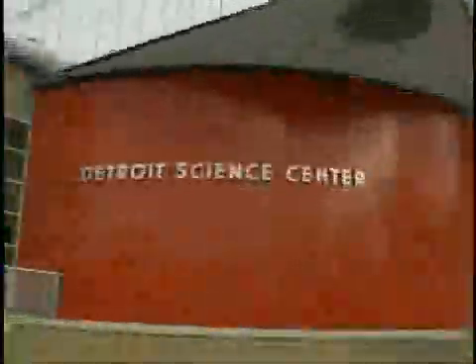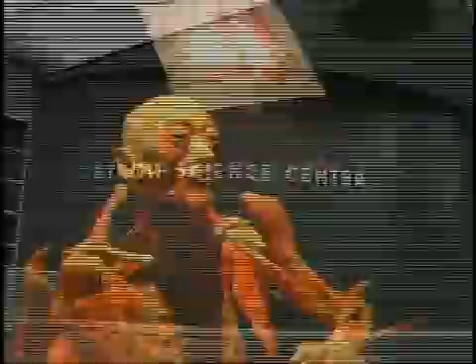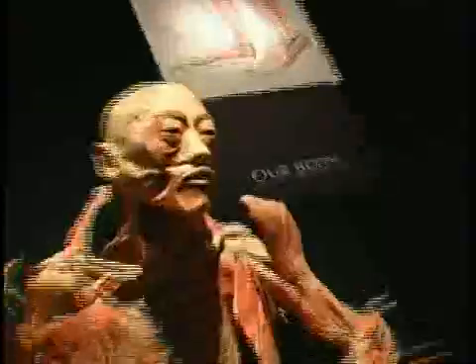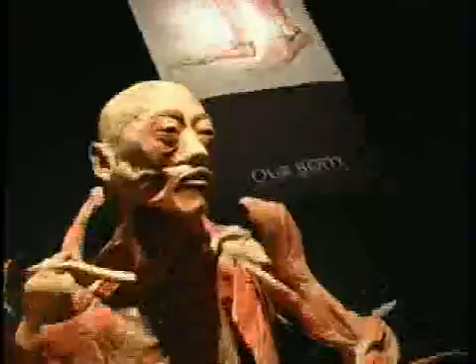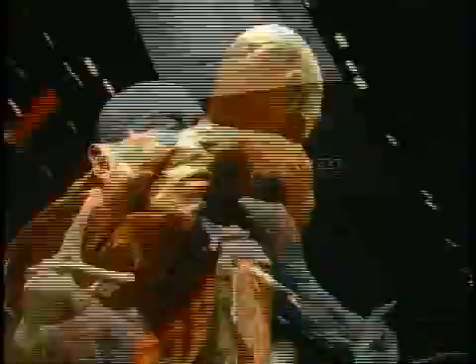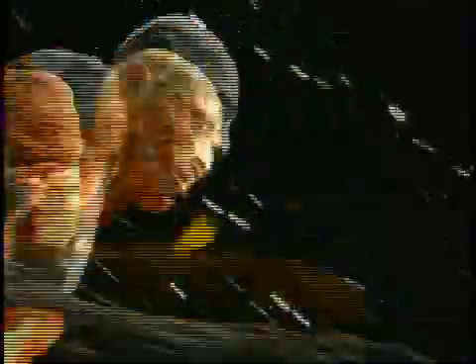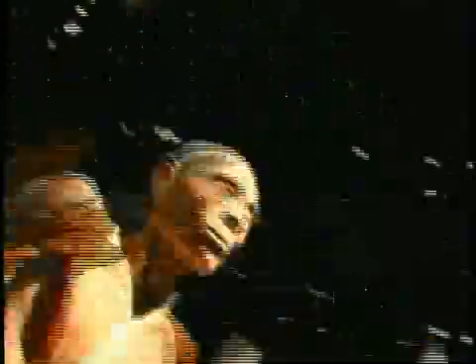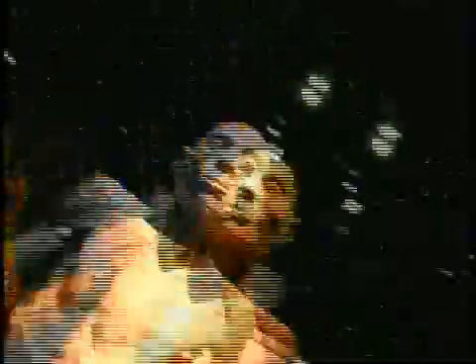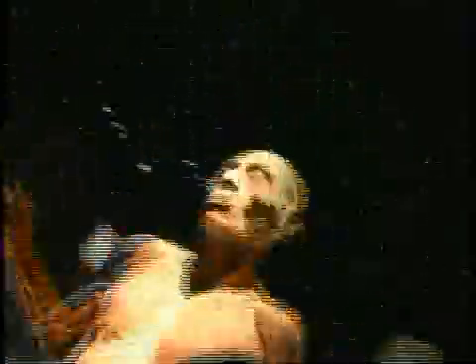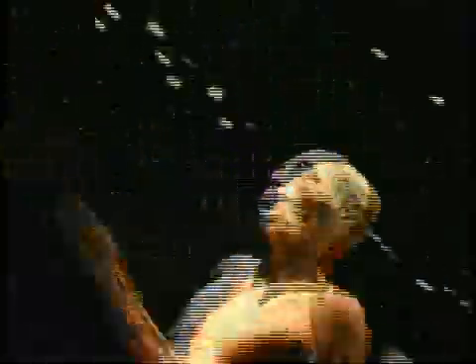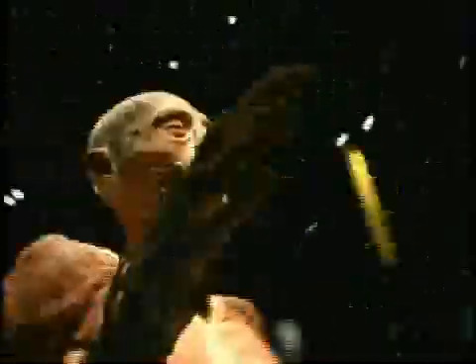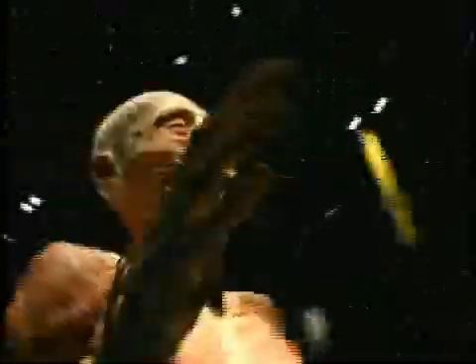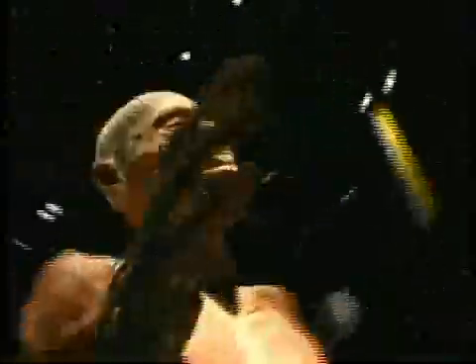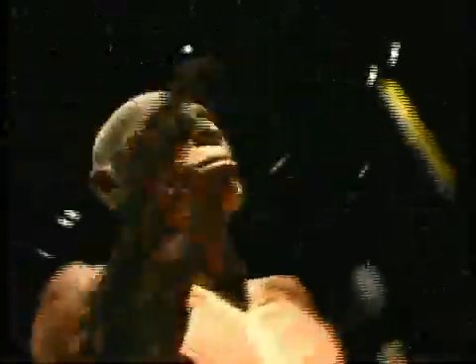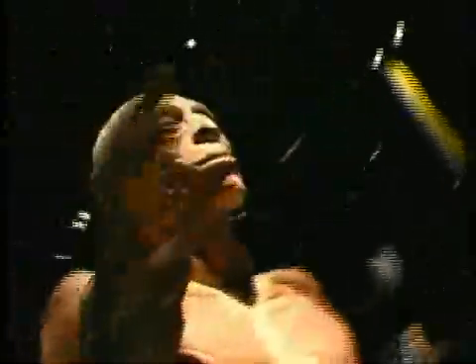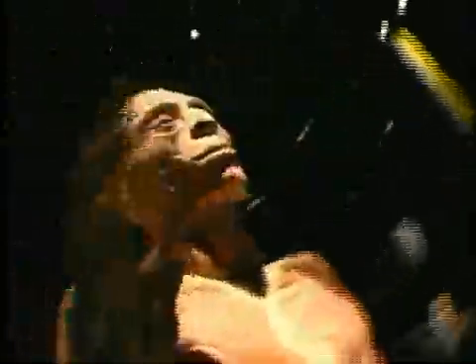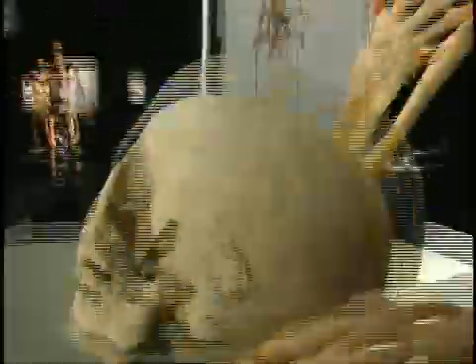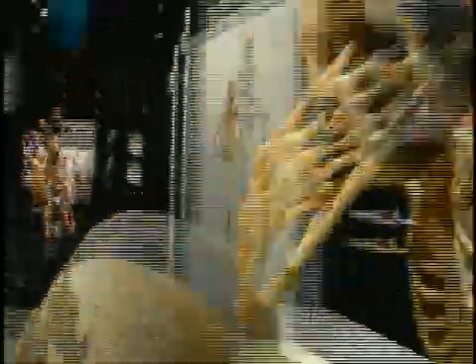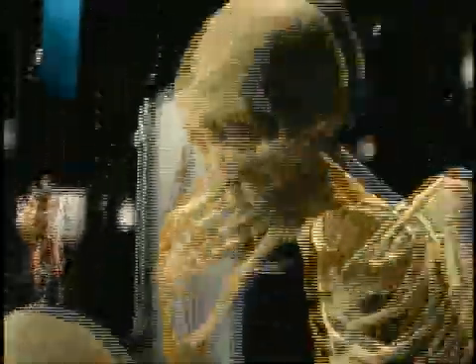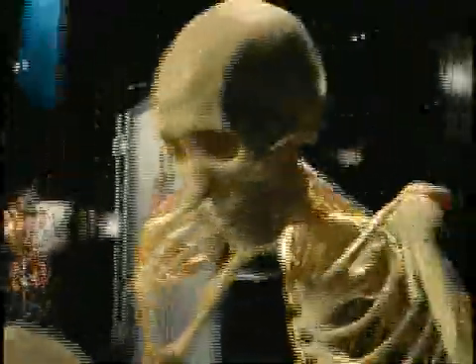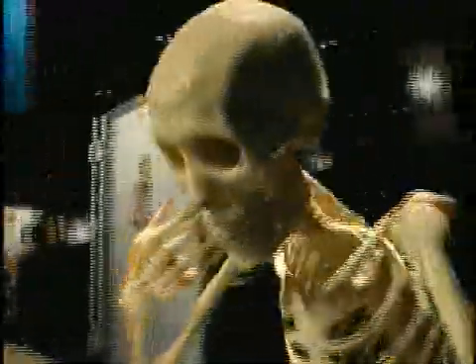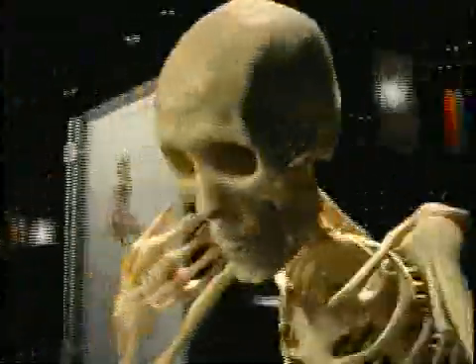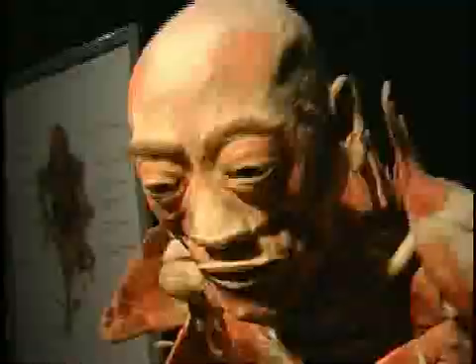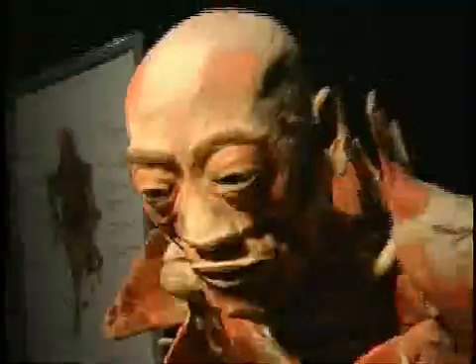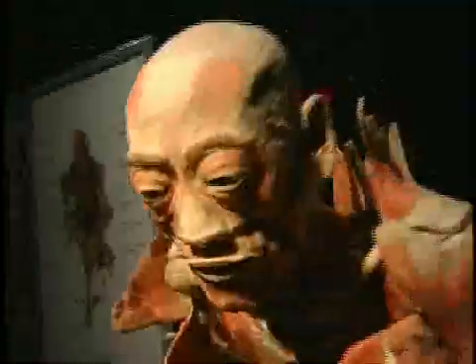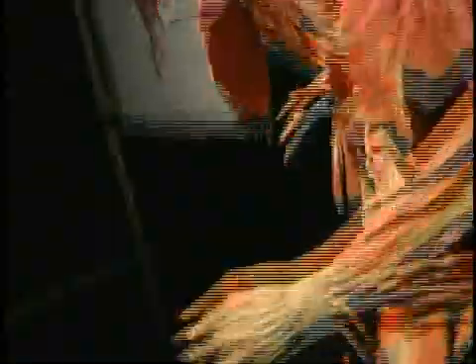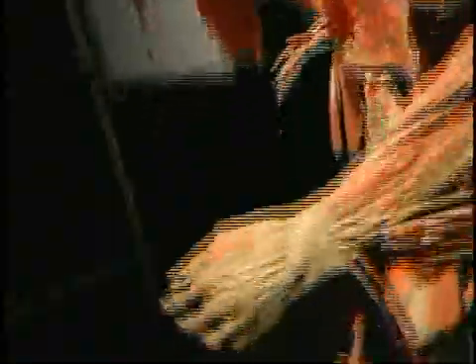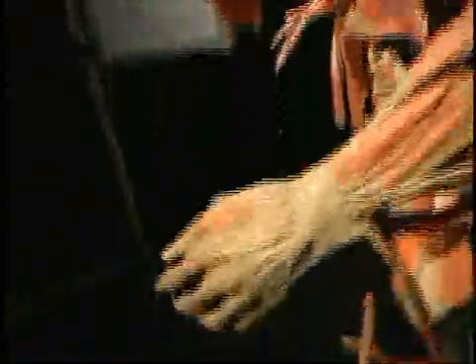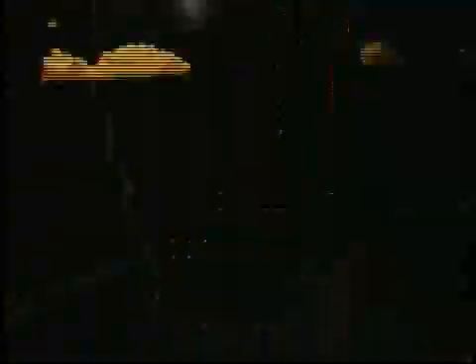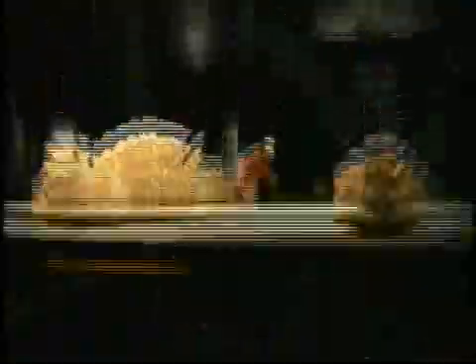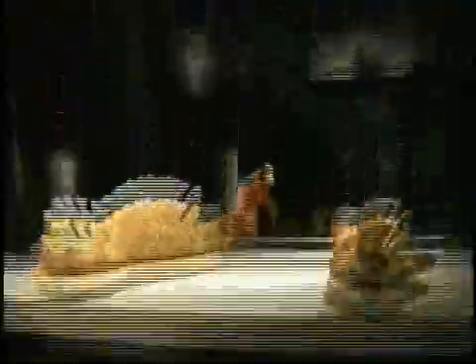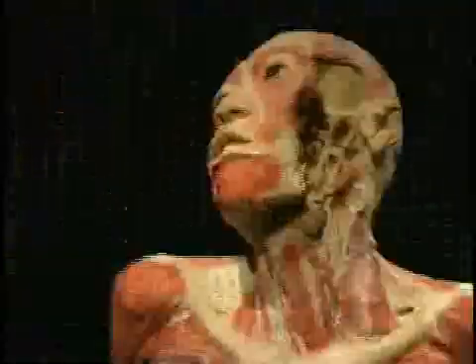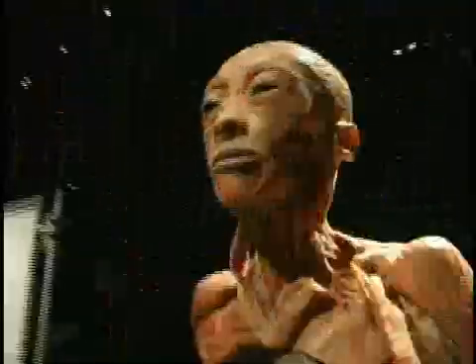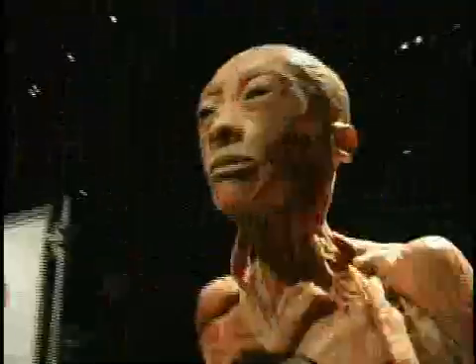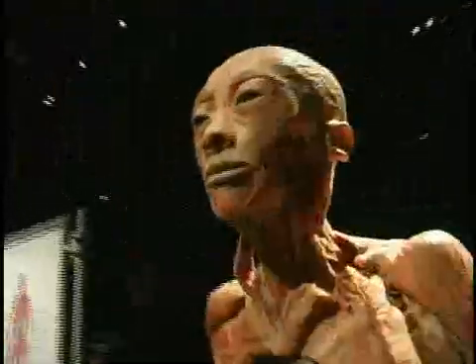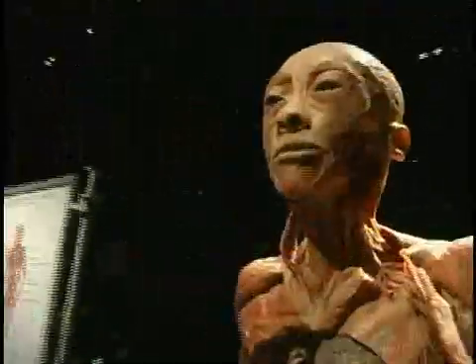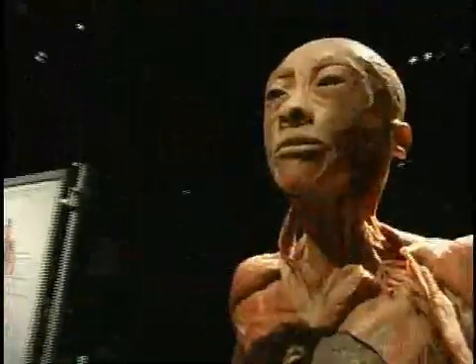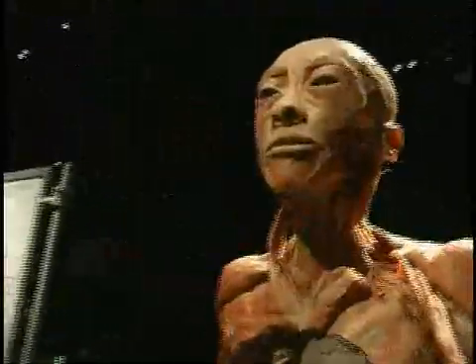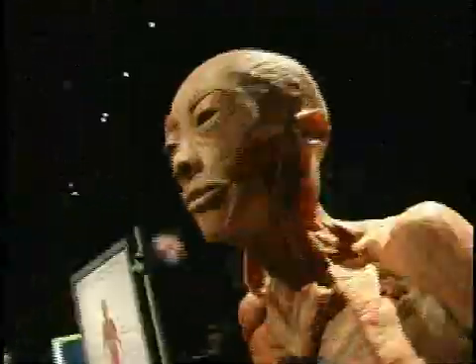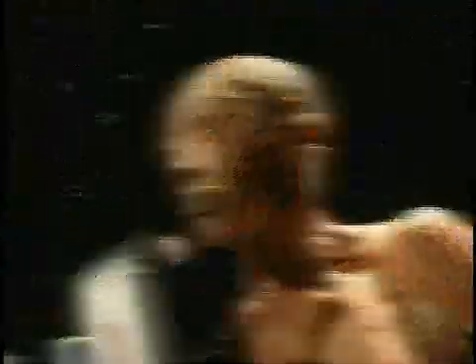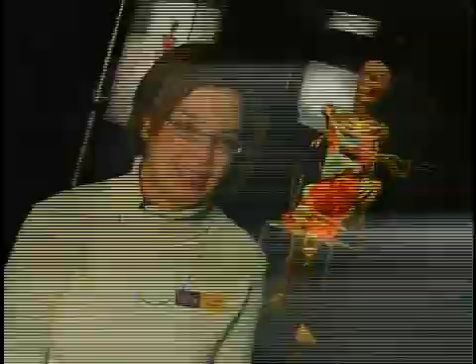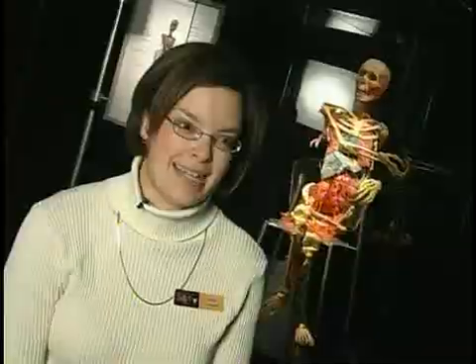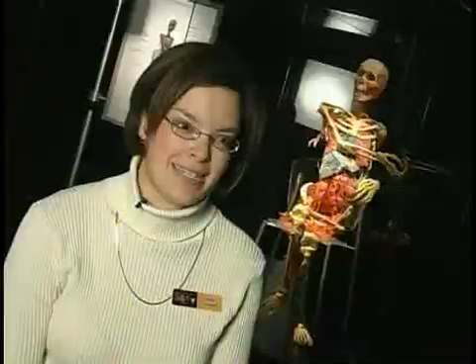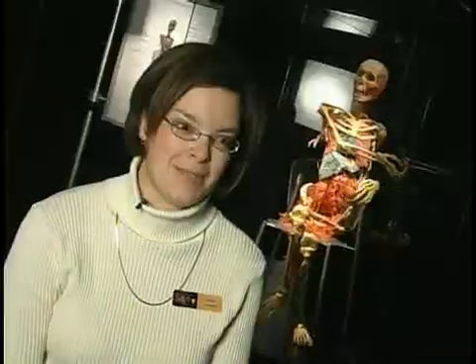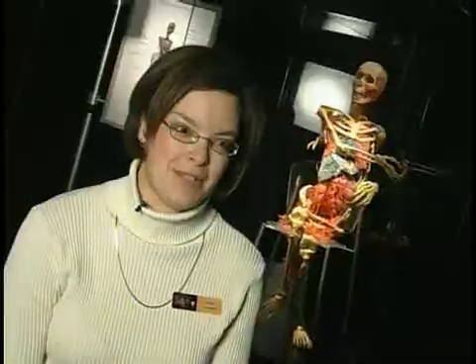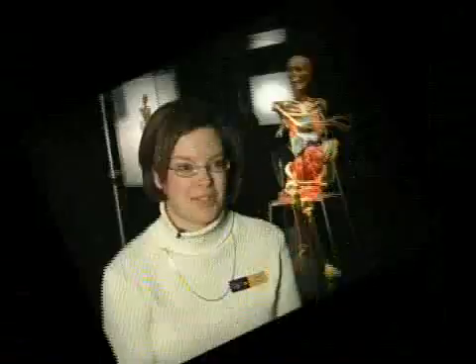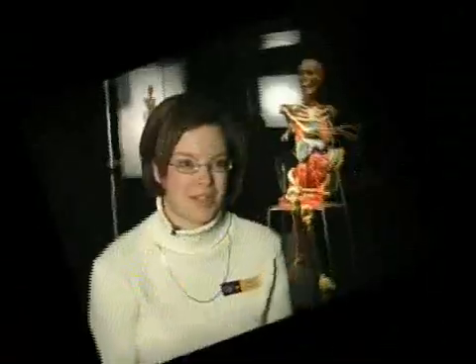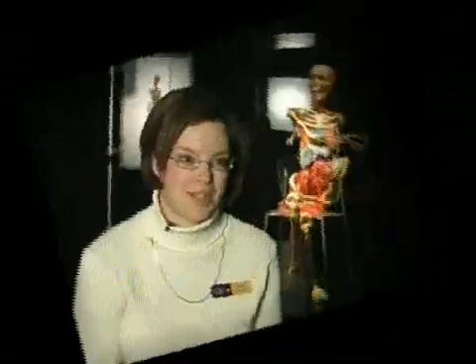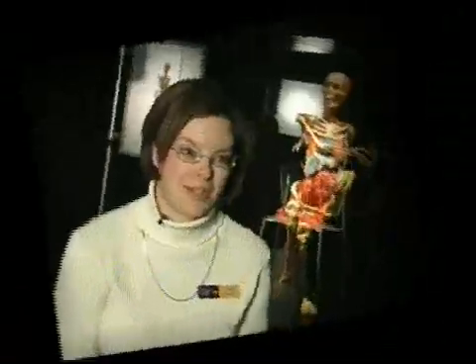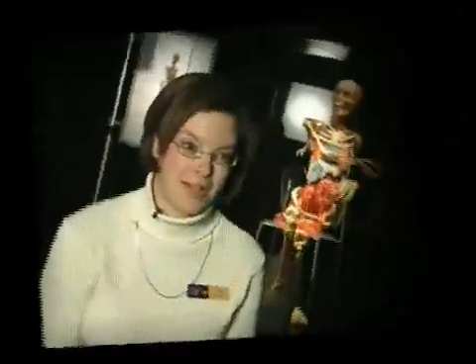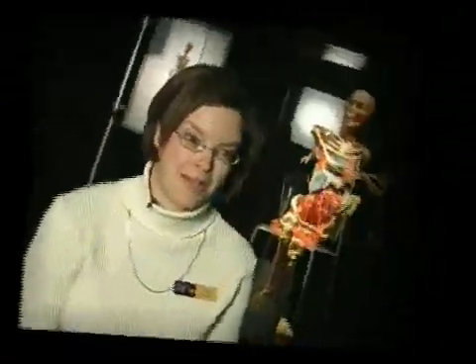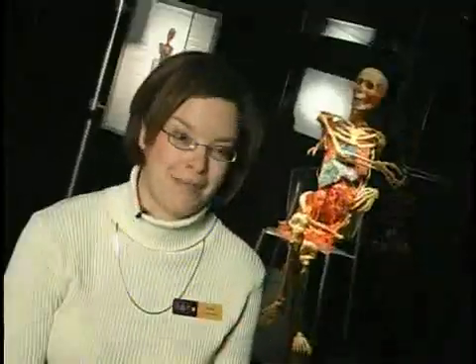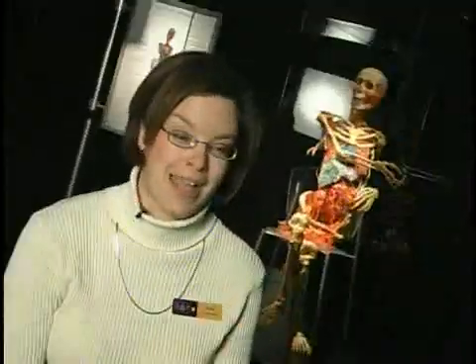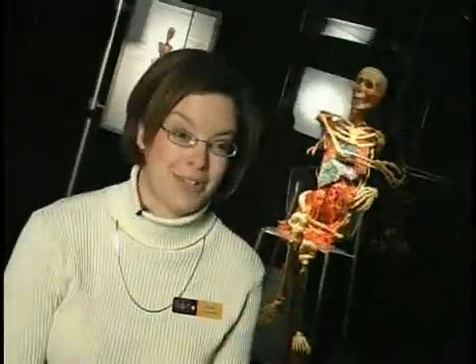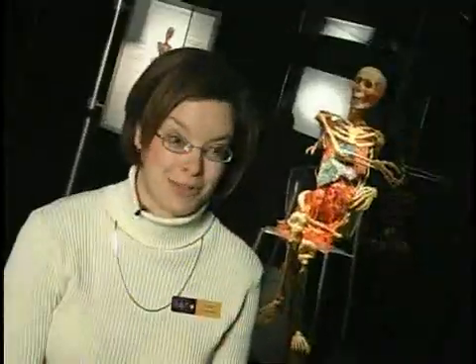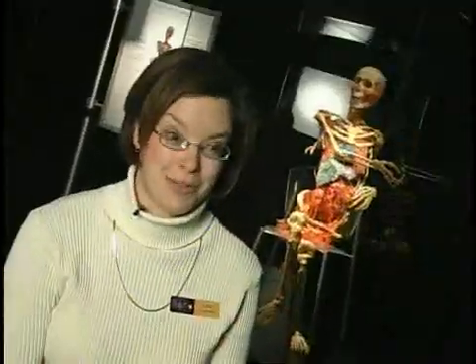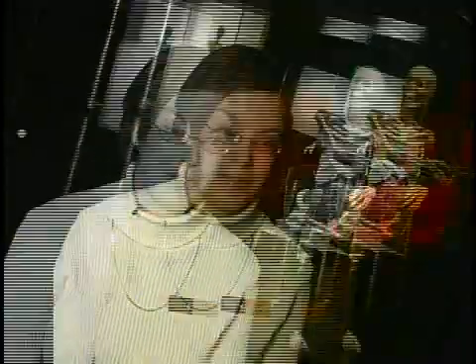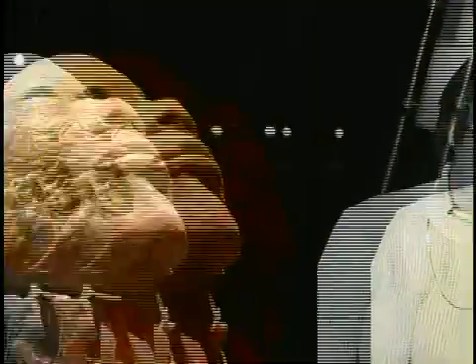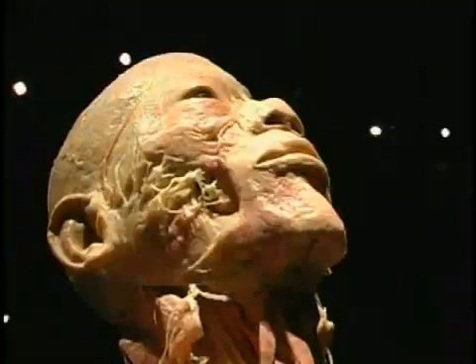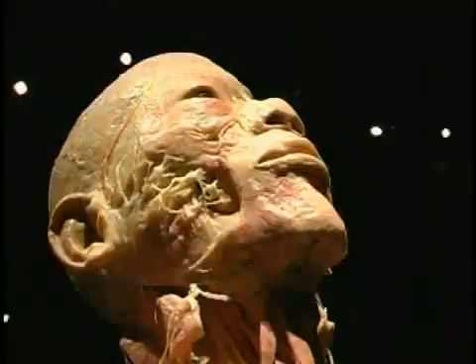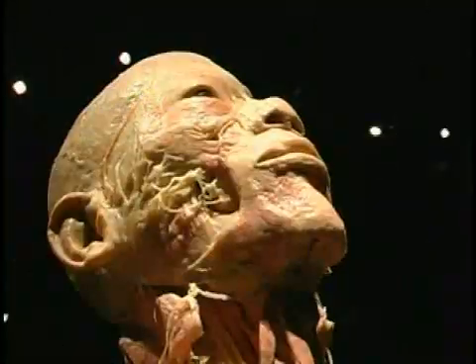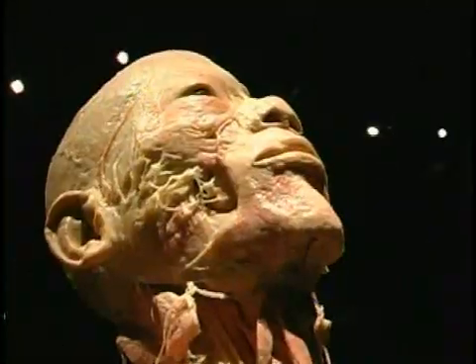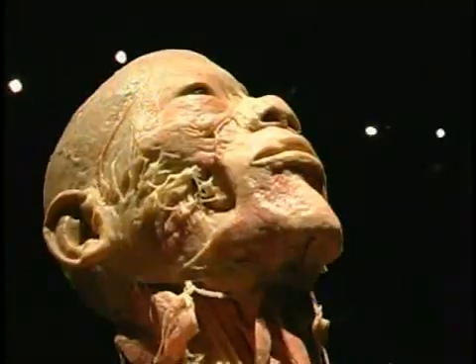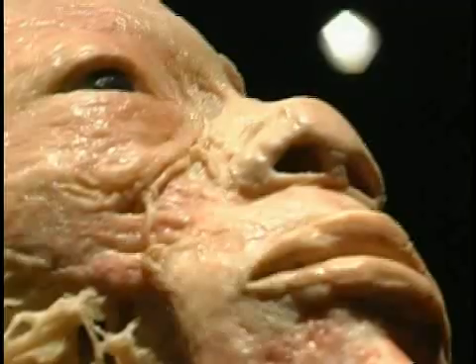The exhibit is Our Body: The Universe Within. It's an exhibition of actual human specimens.